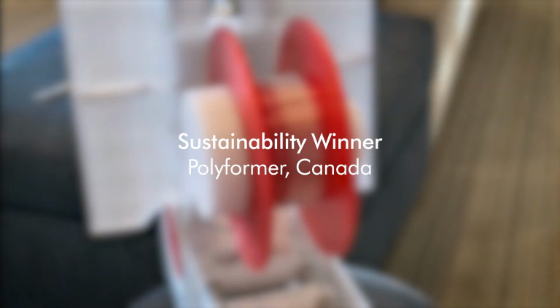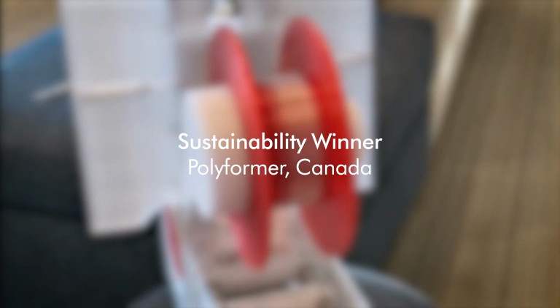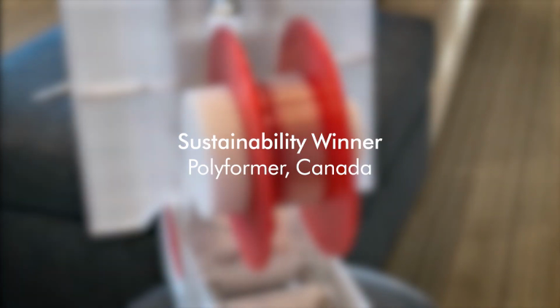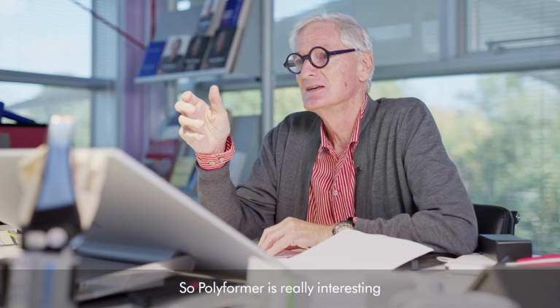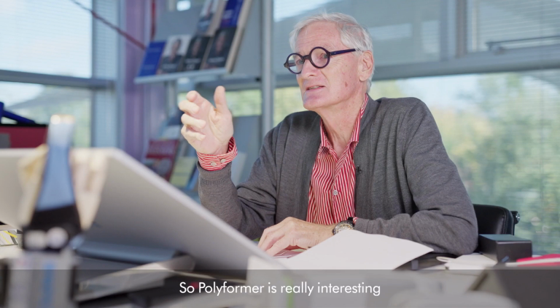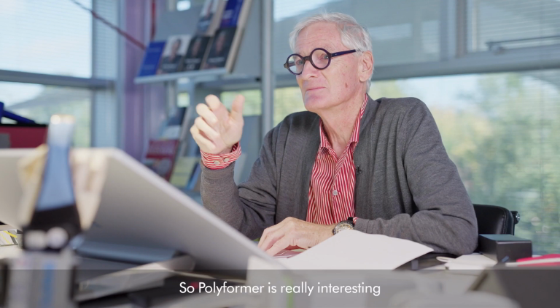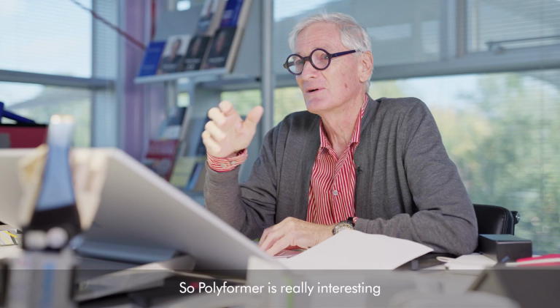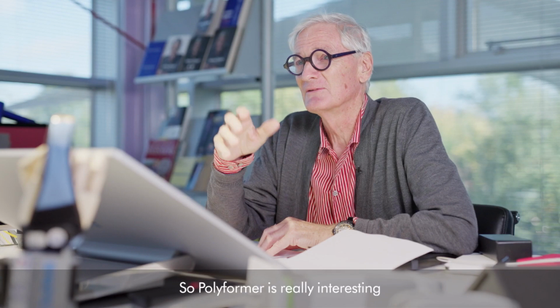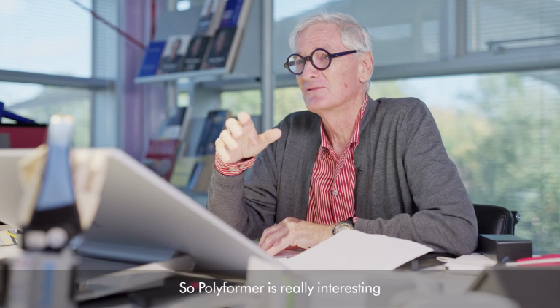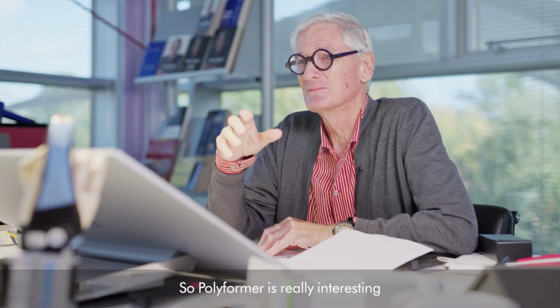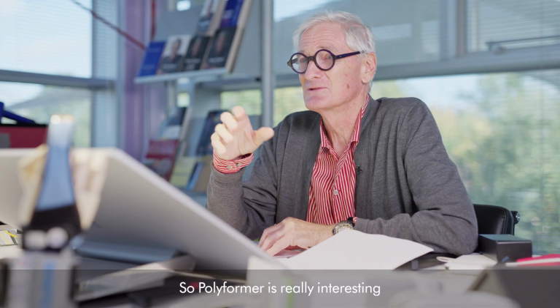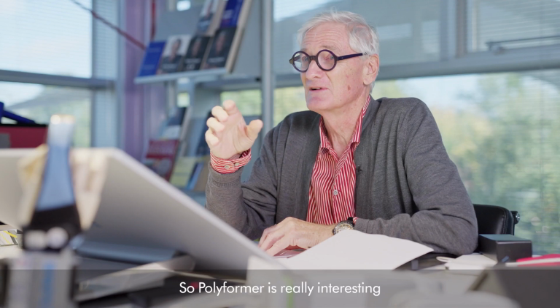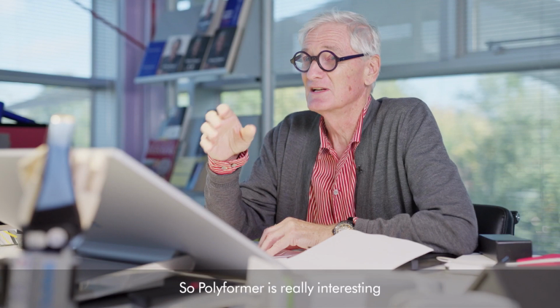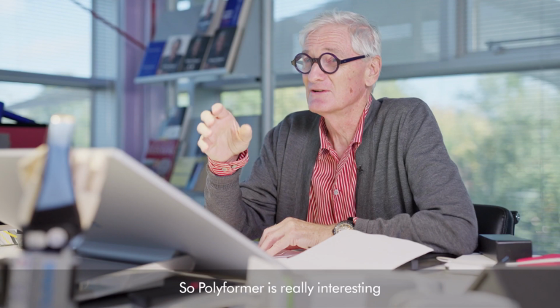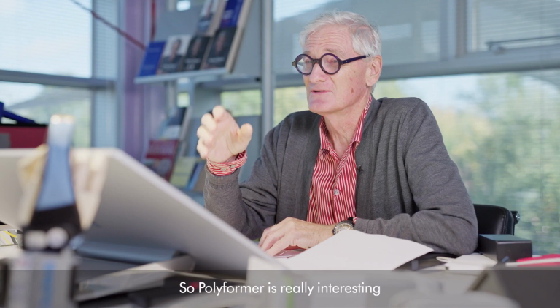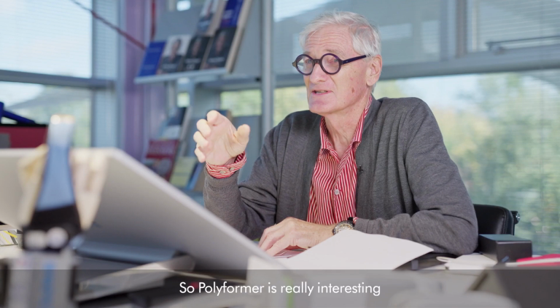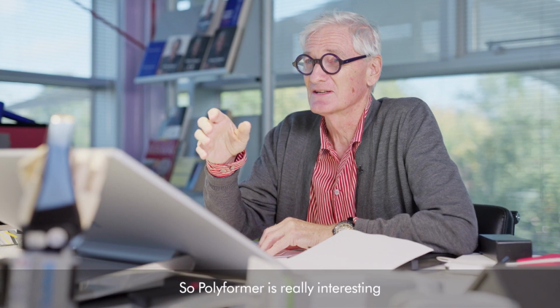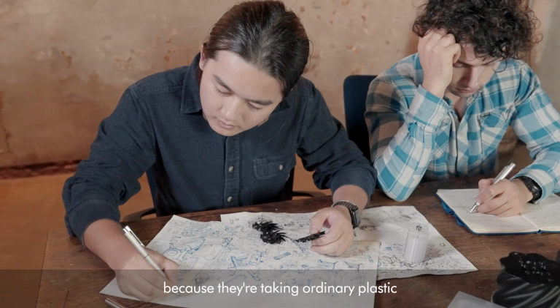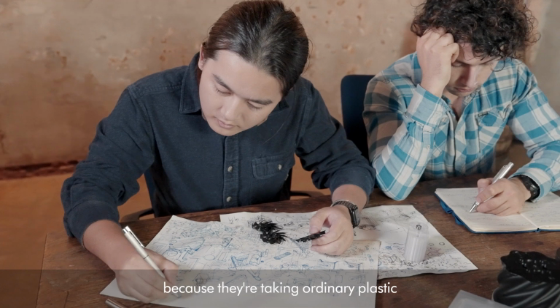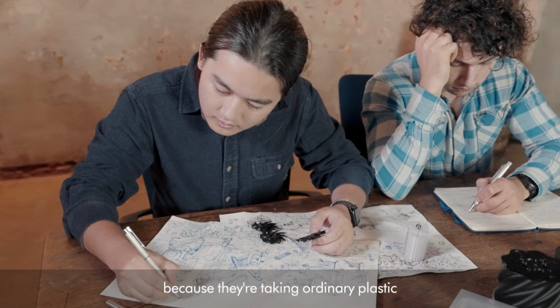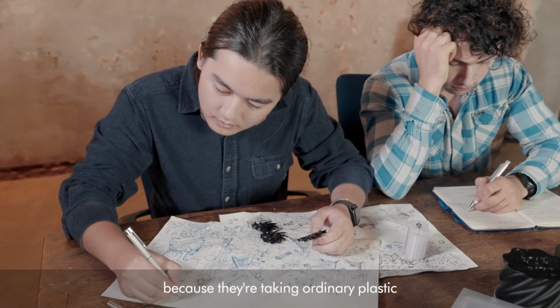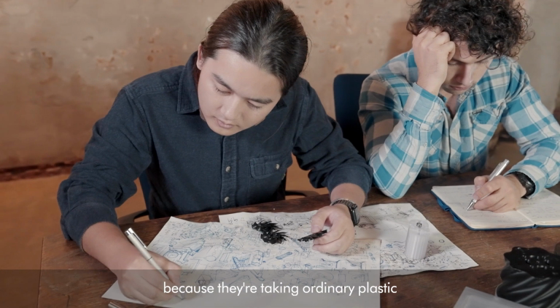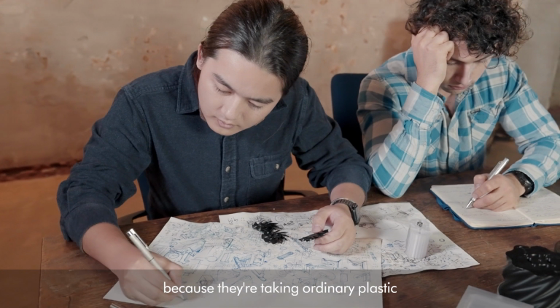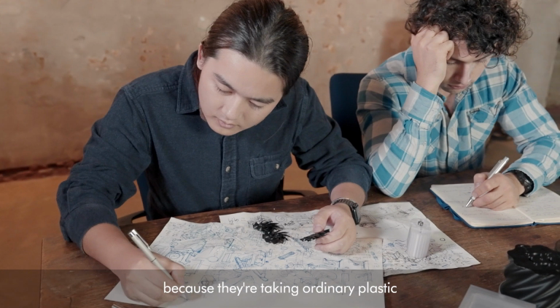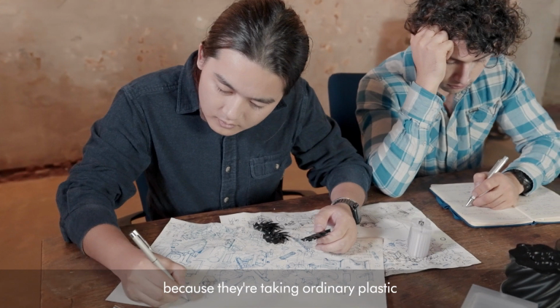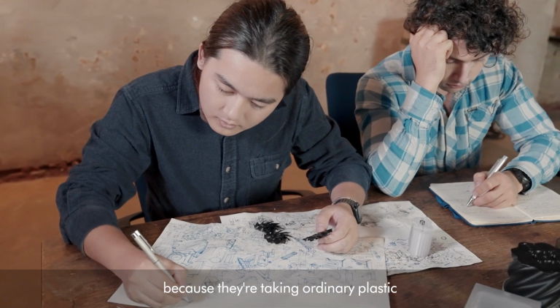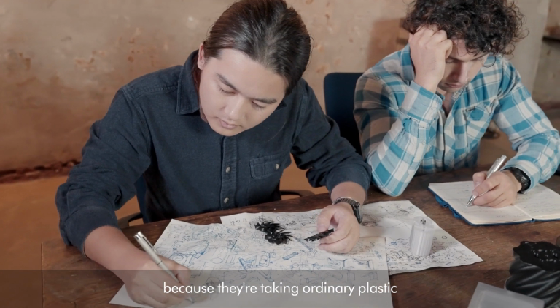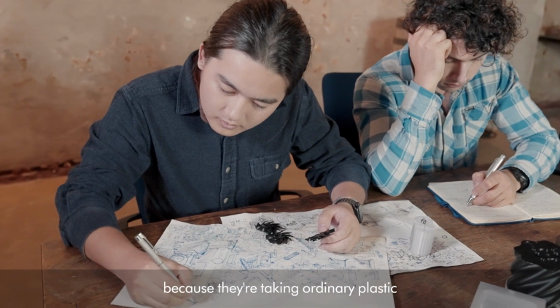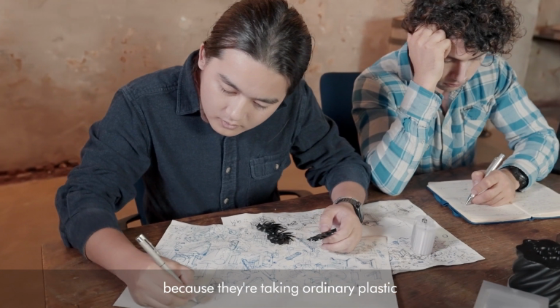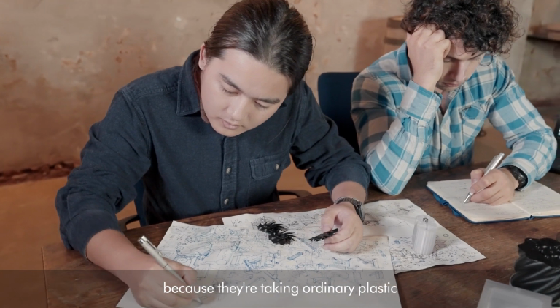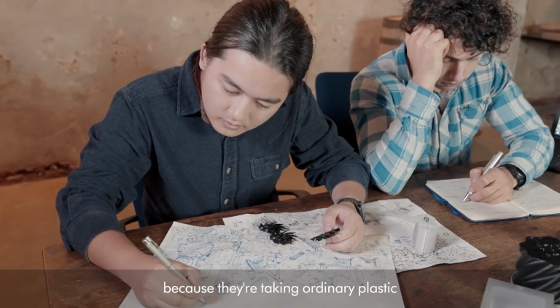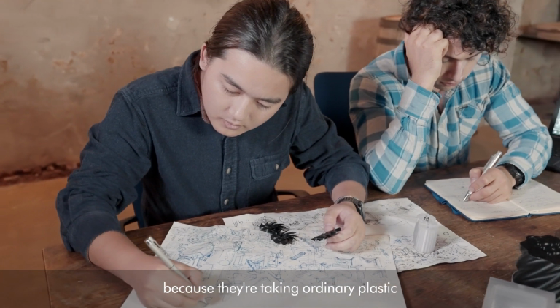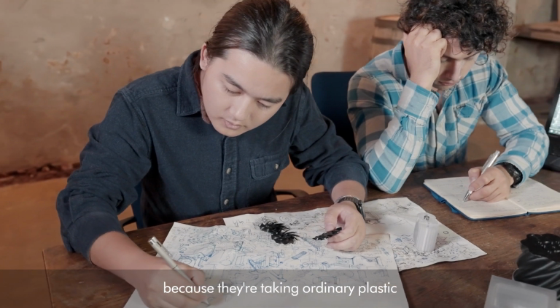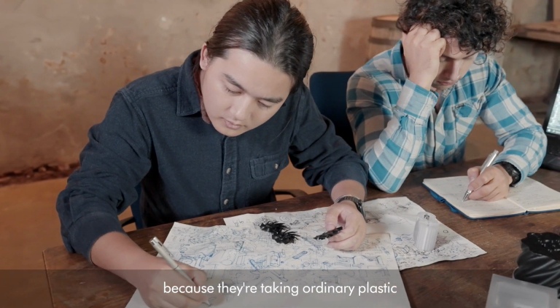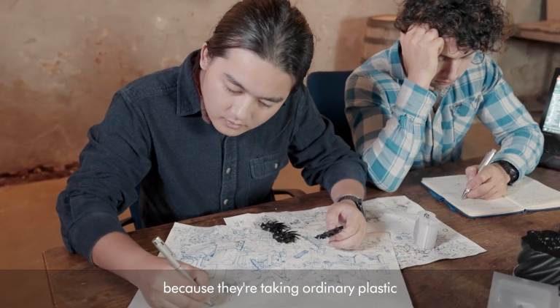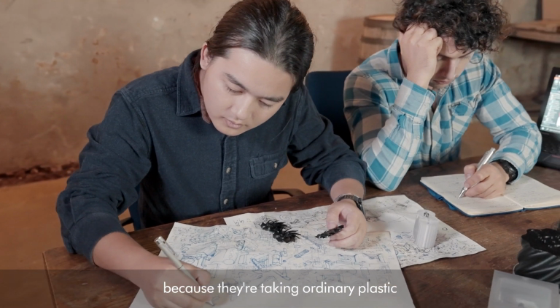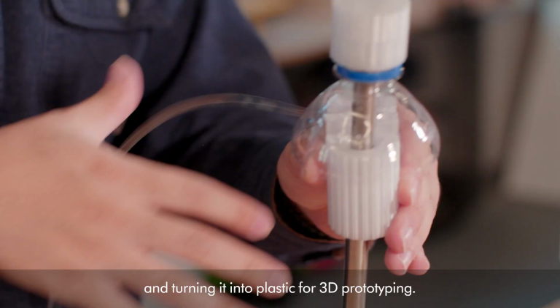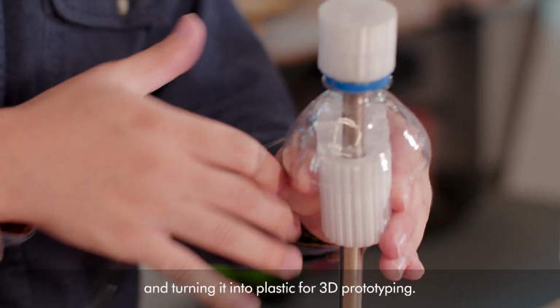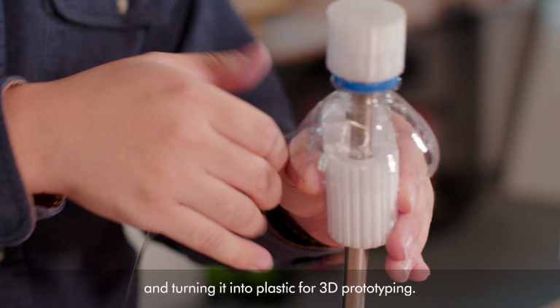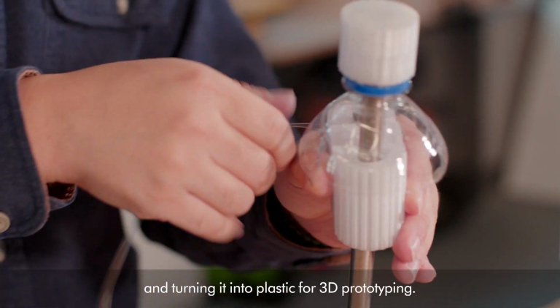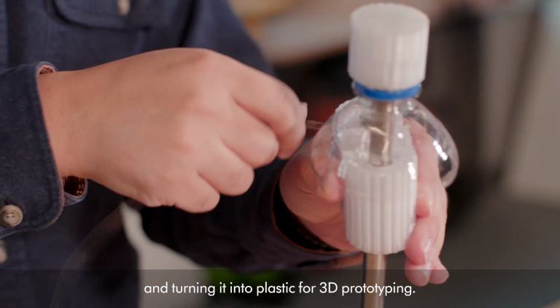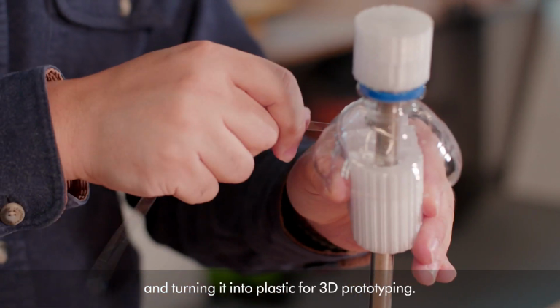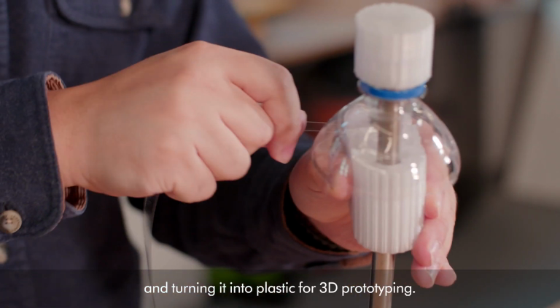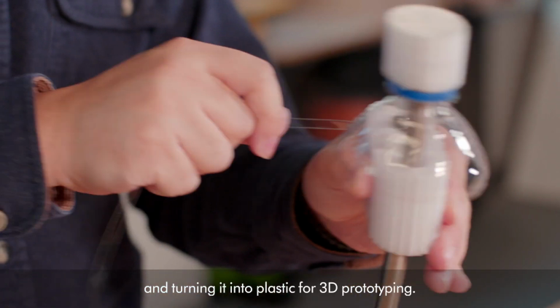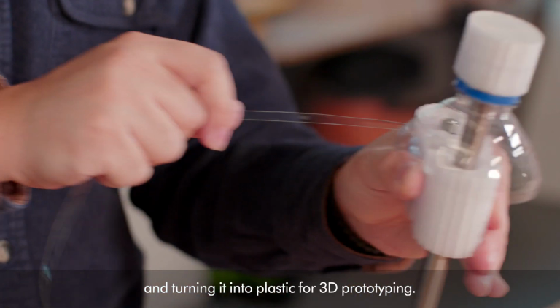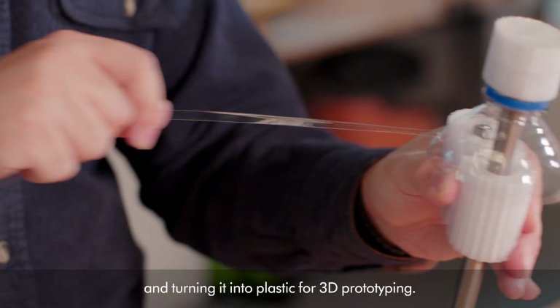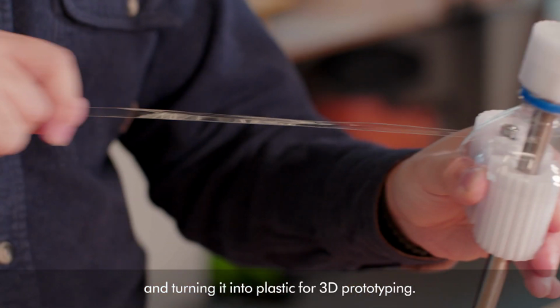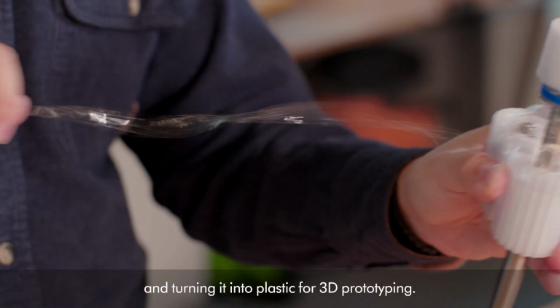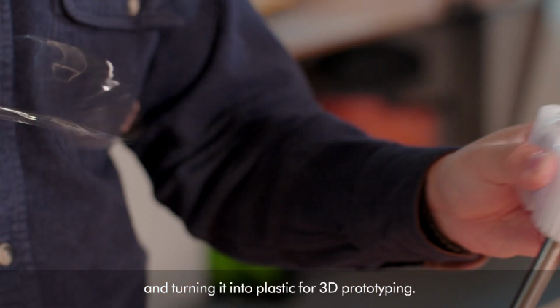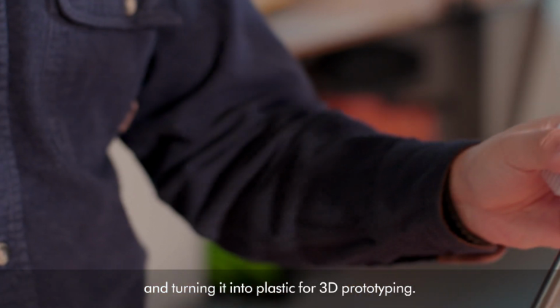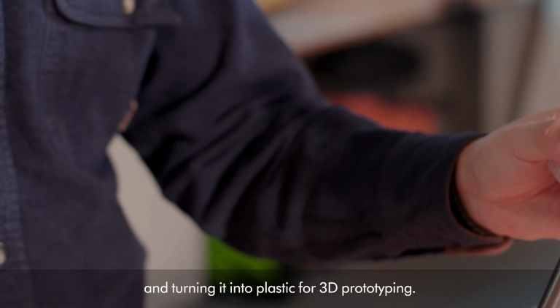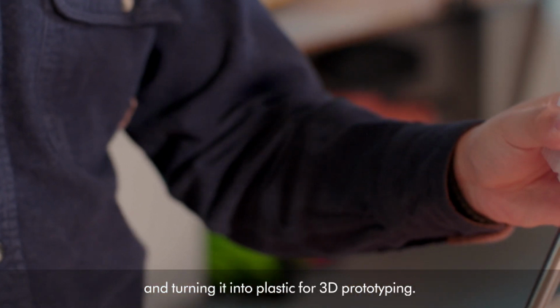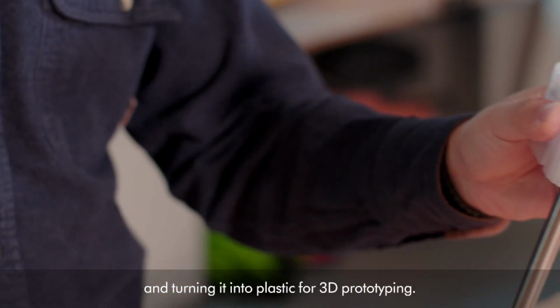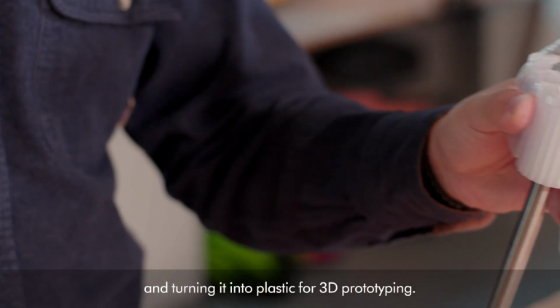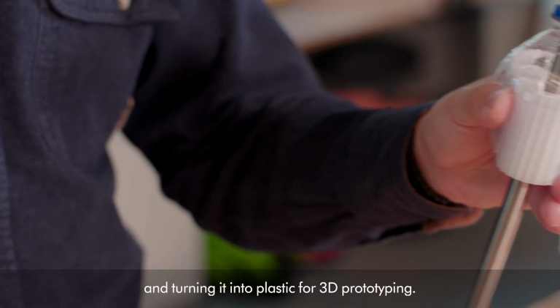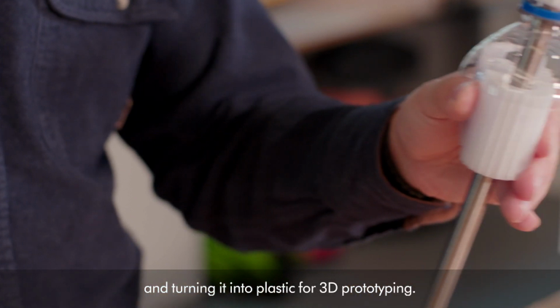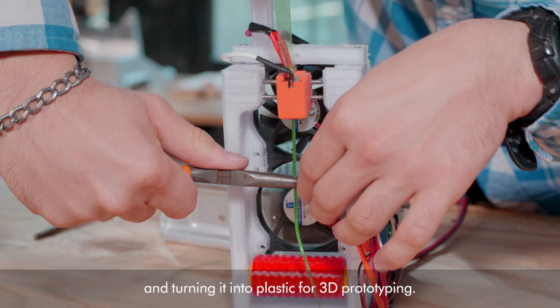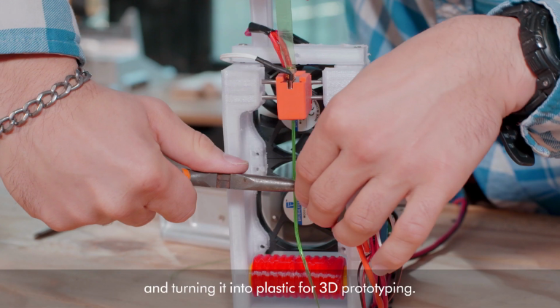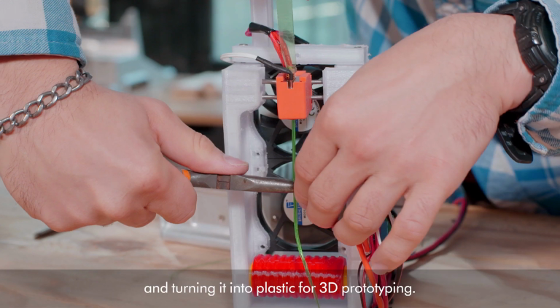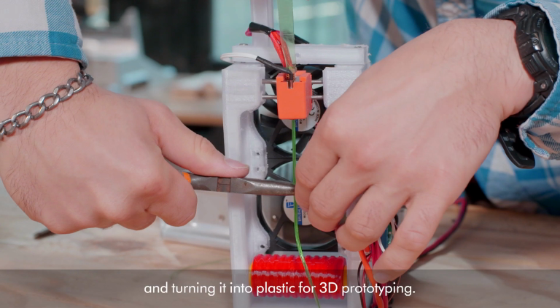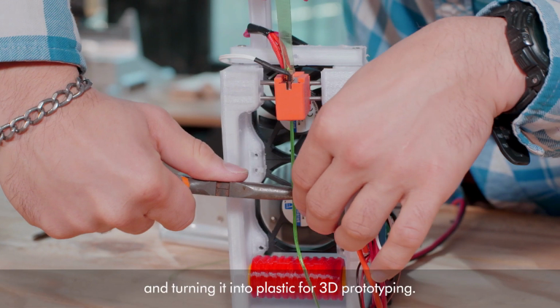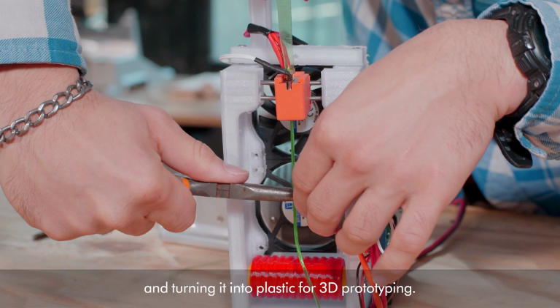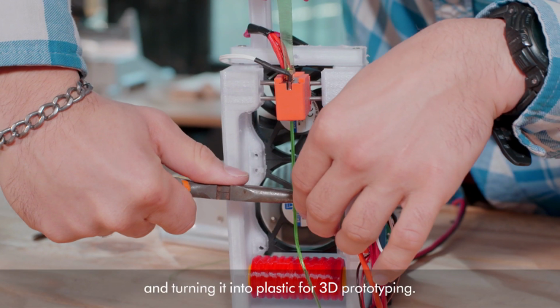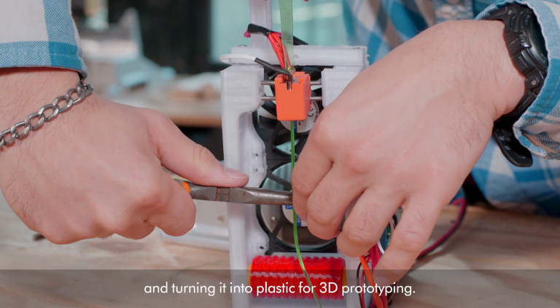Polyform is really interesting because they're taking ordinary plastic and turning it into plastic for 3D prototyping.